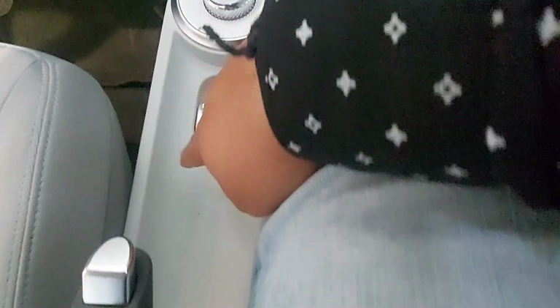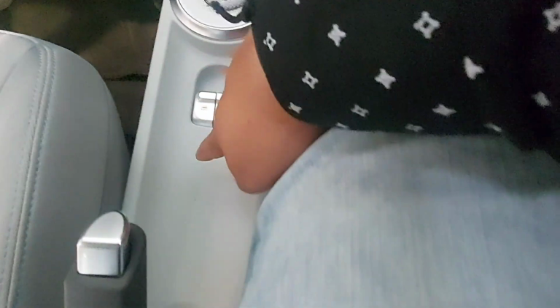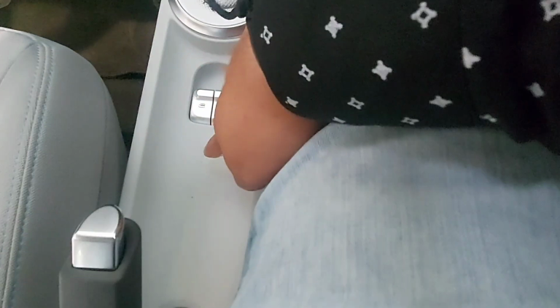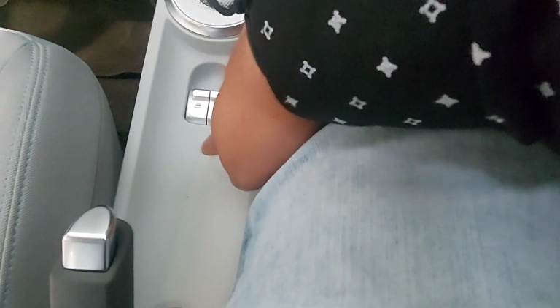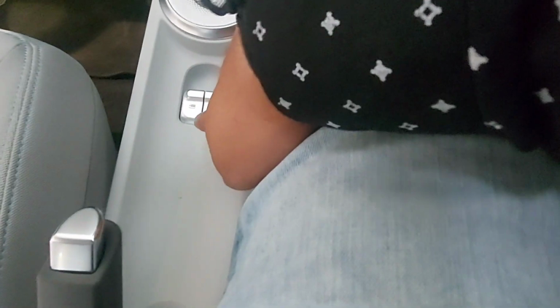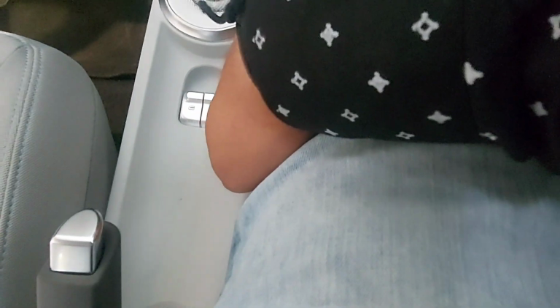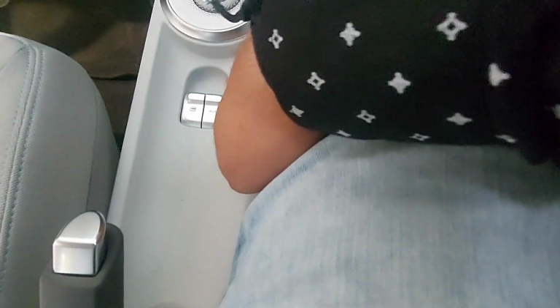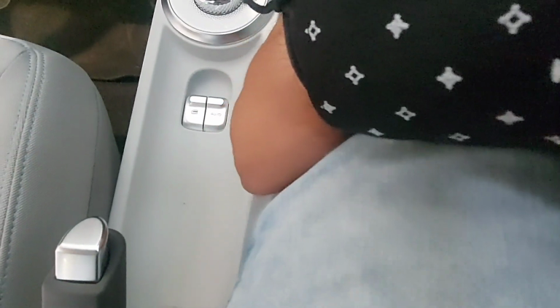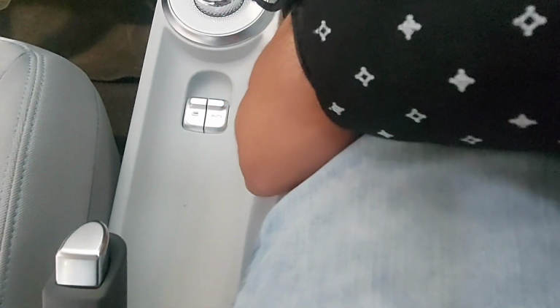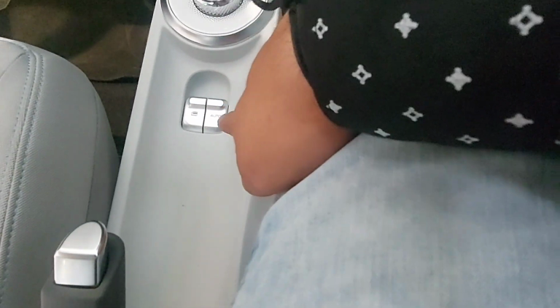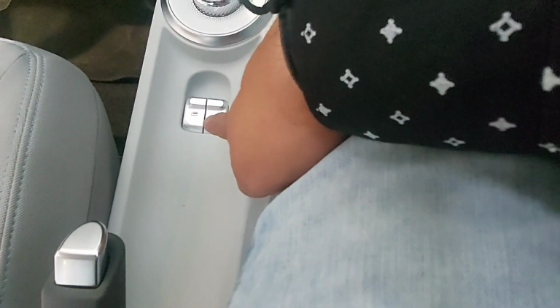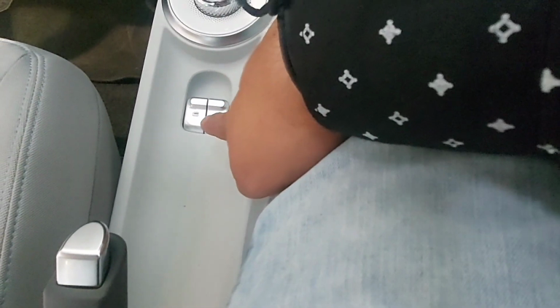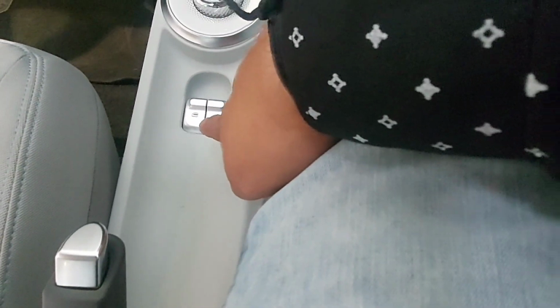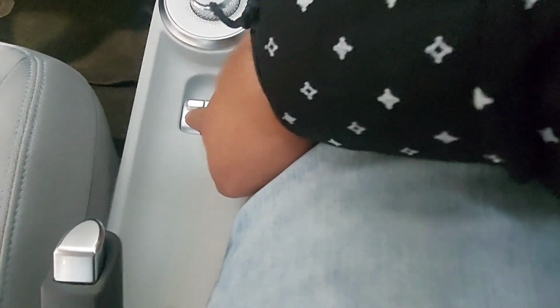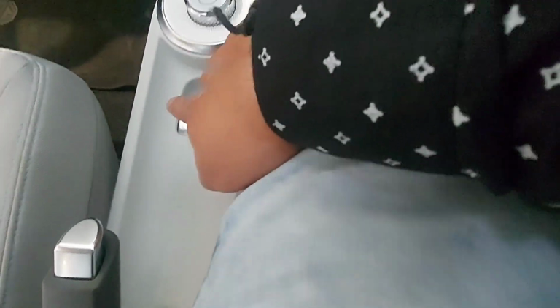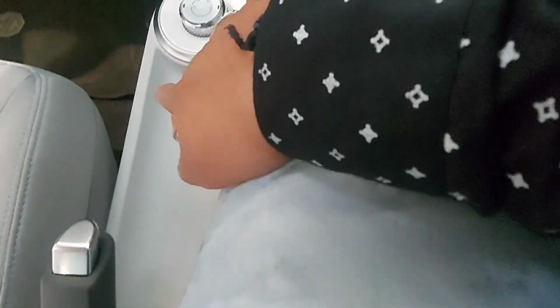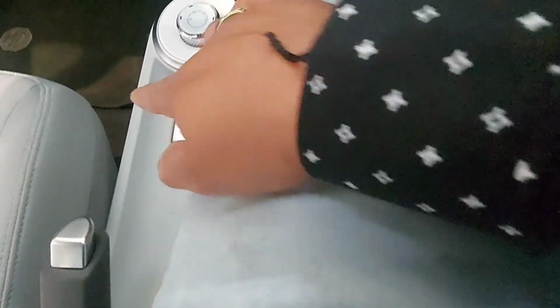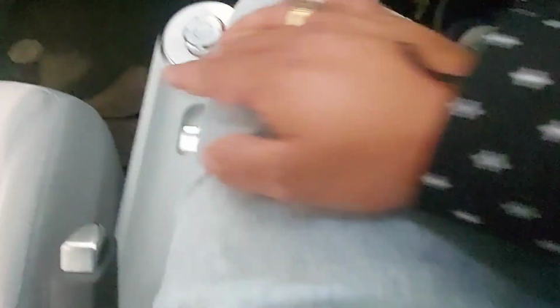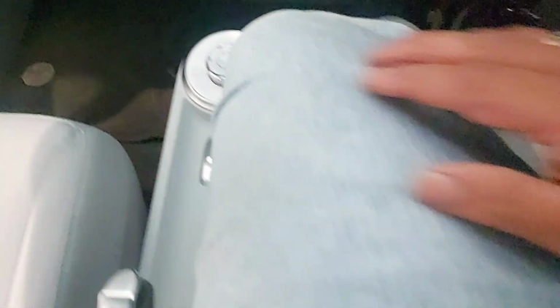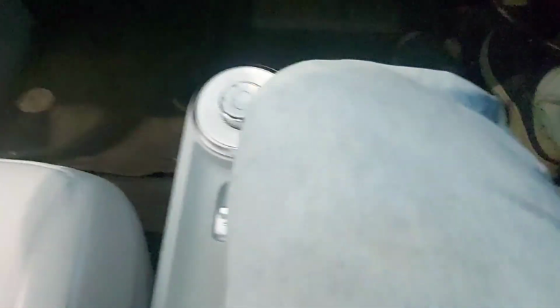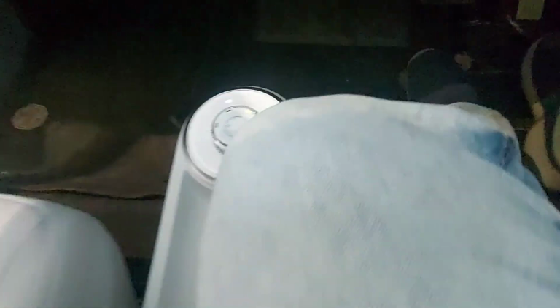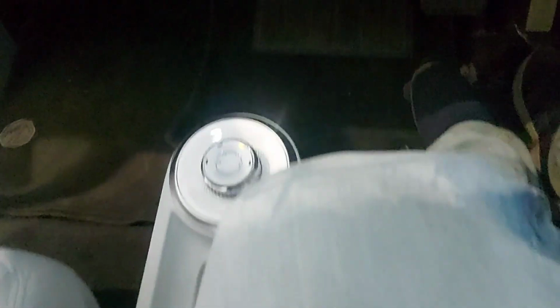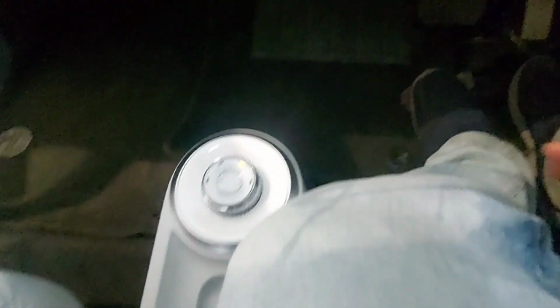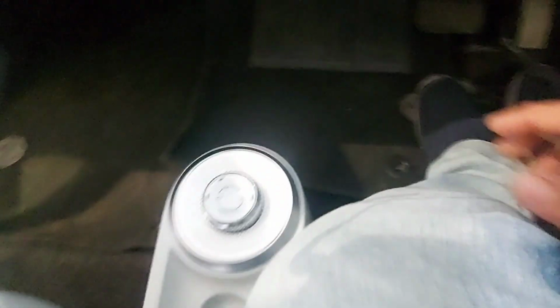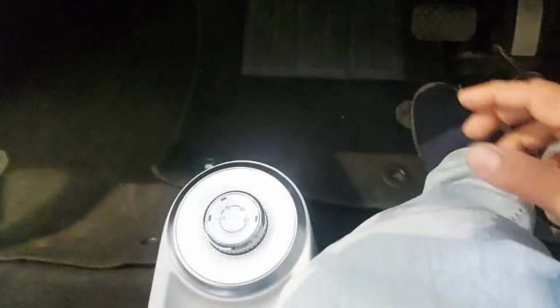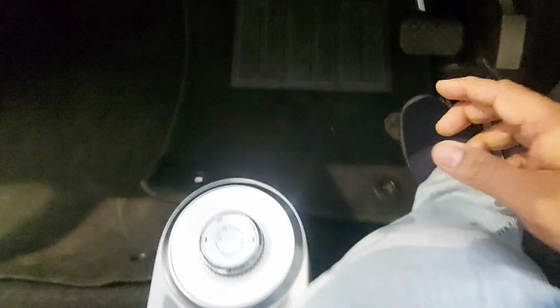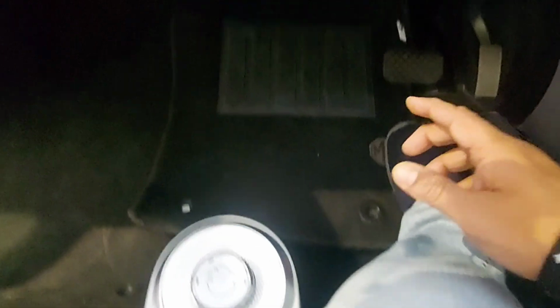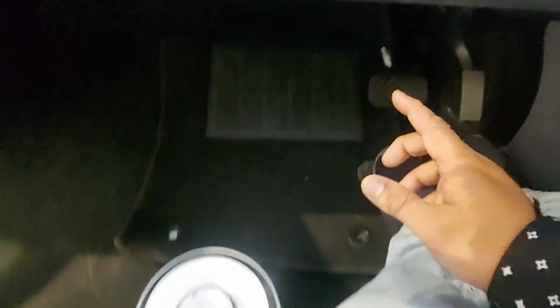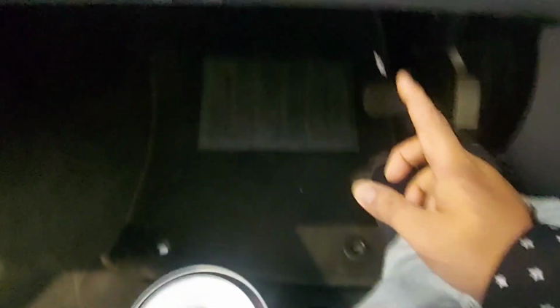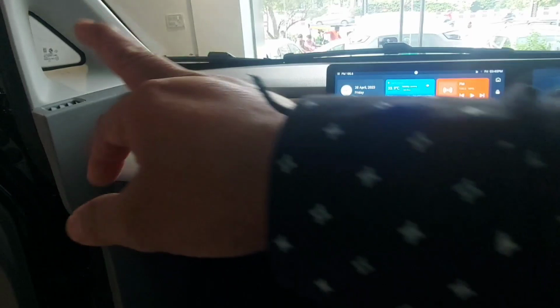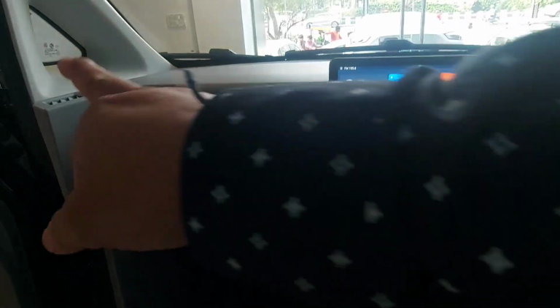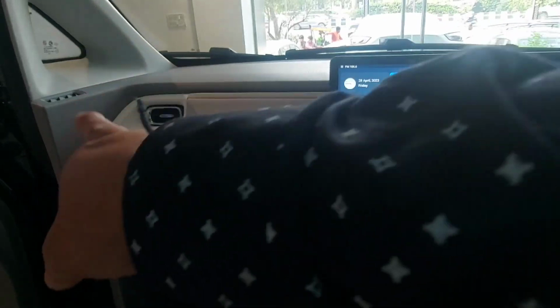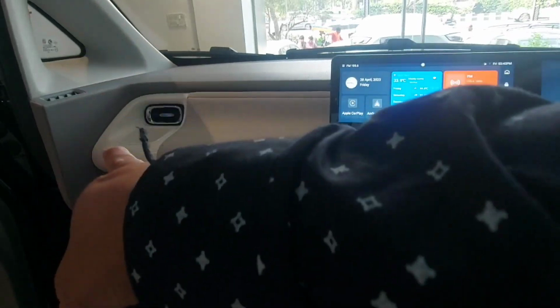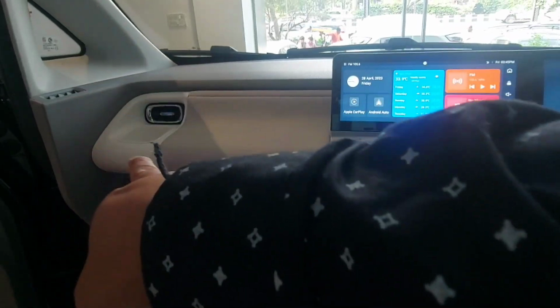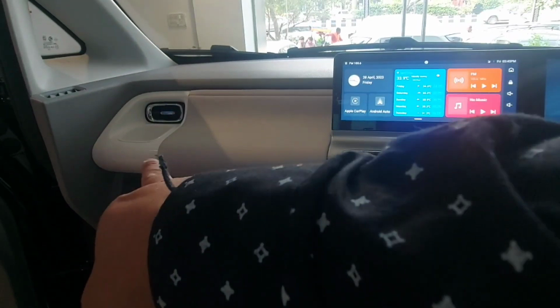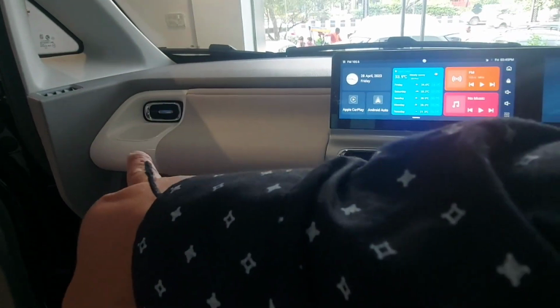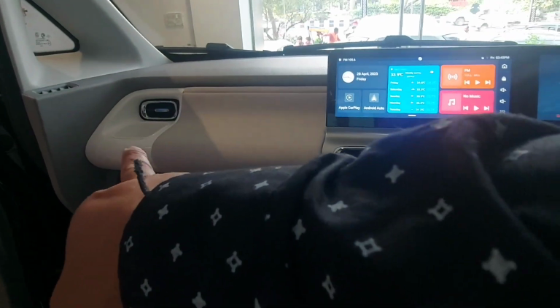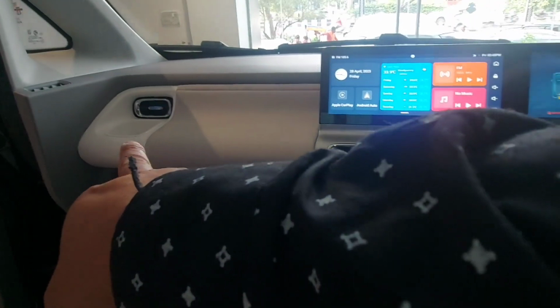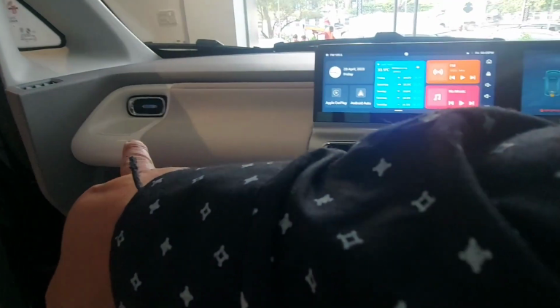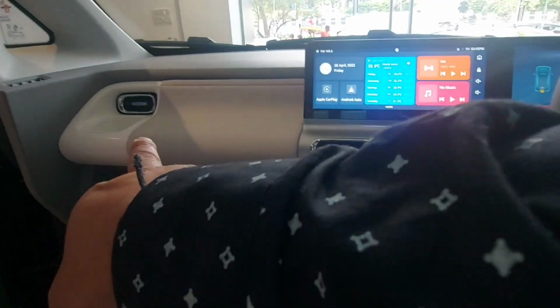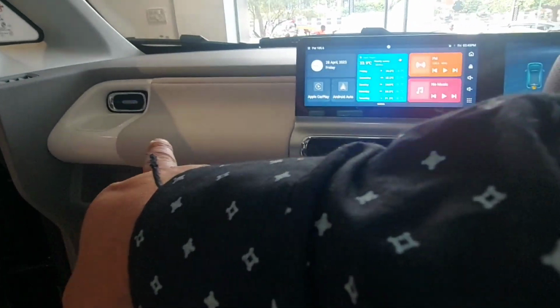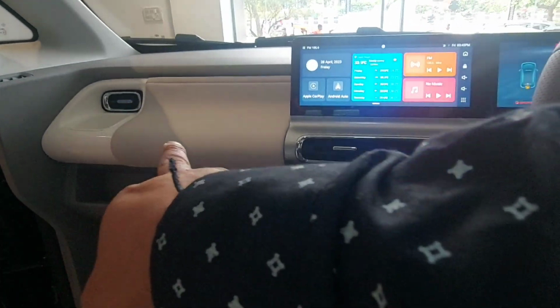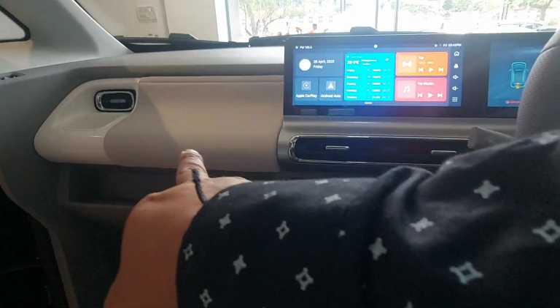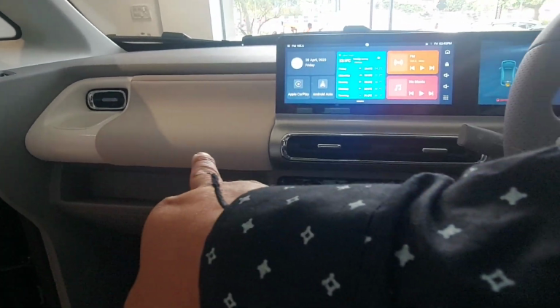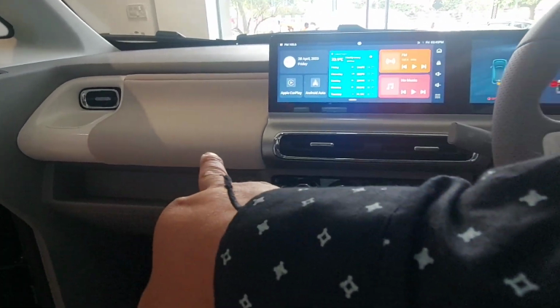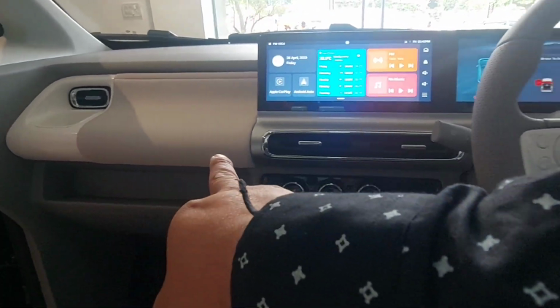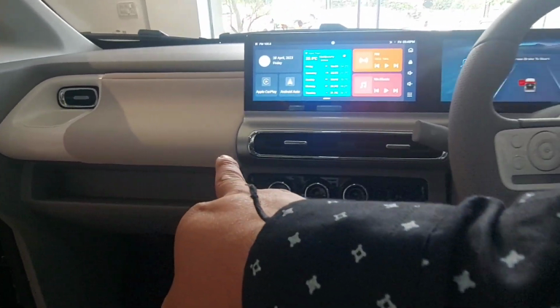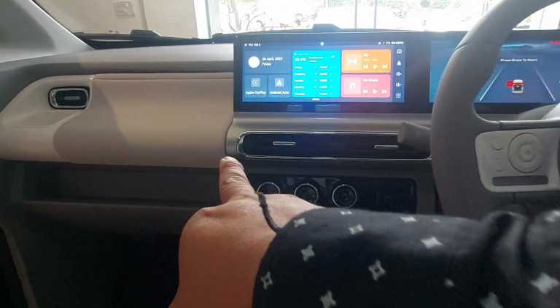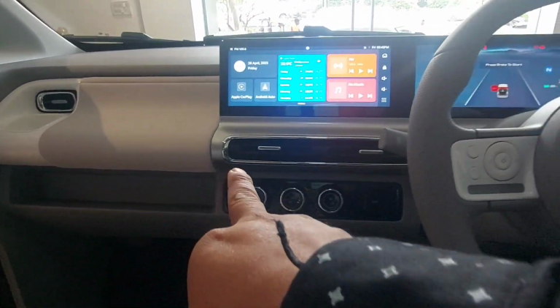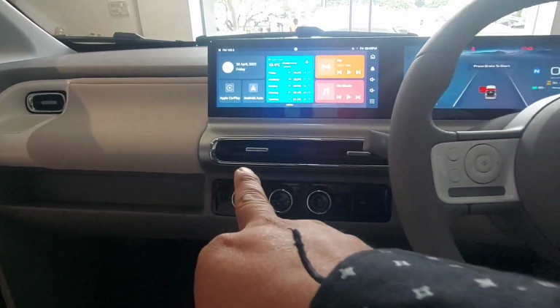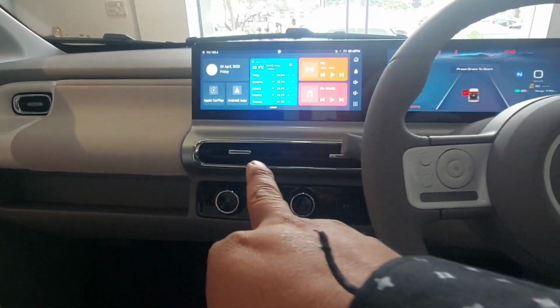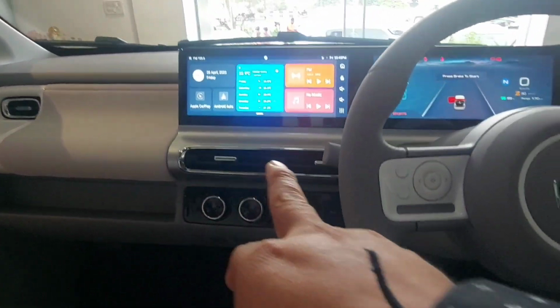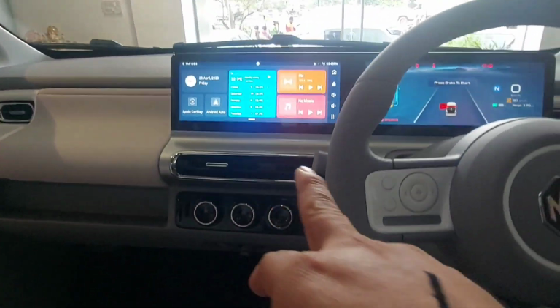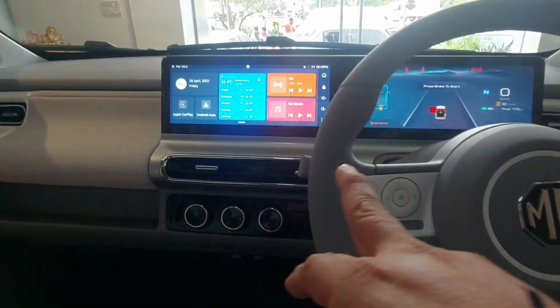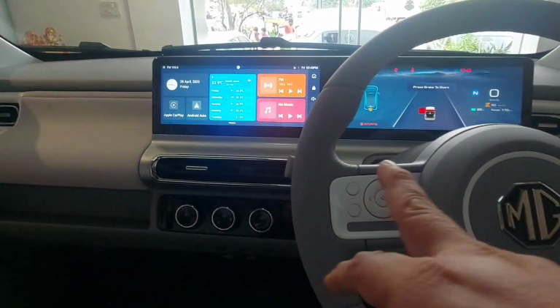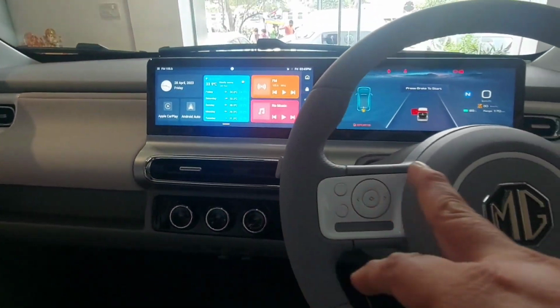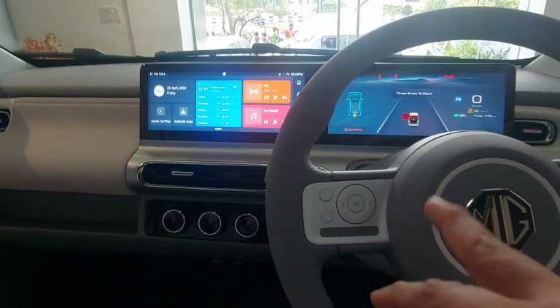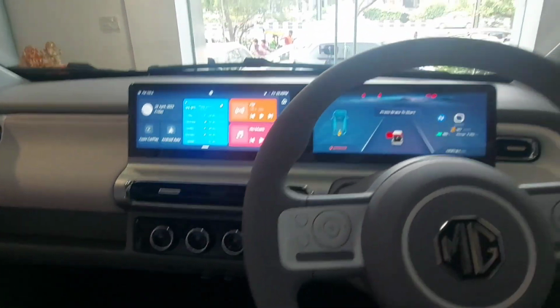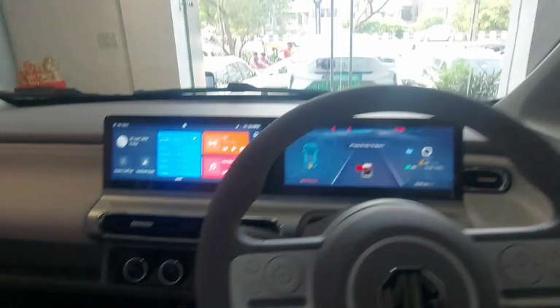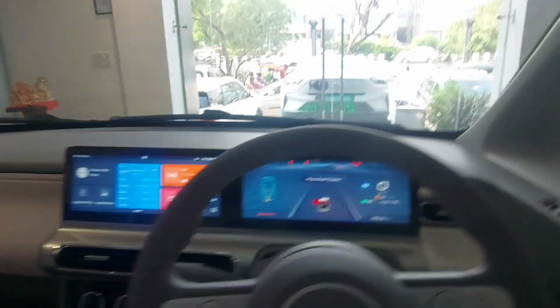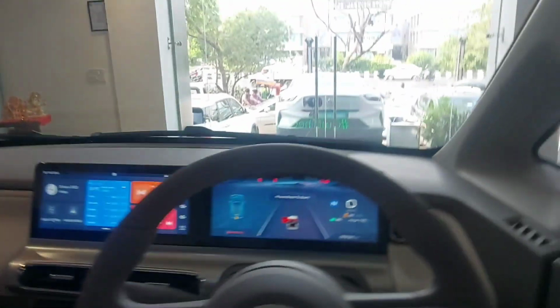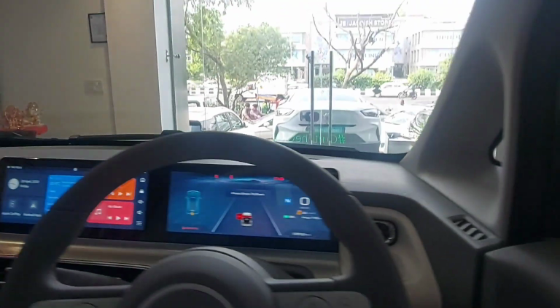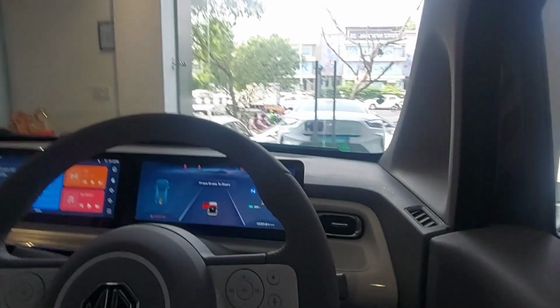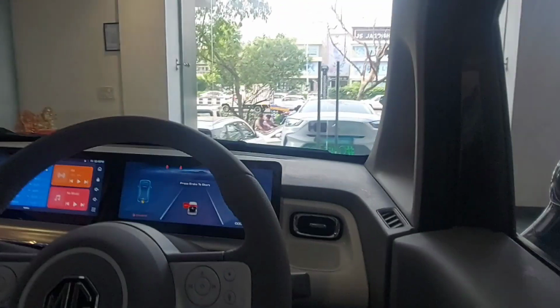In the center you get the power window switch. The dashboard look is very beautiful — dual tone interior with a great dashboard look and infotainment system.